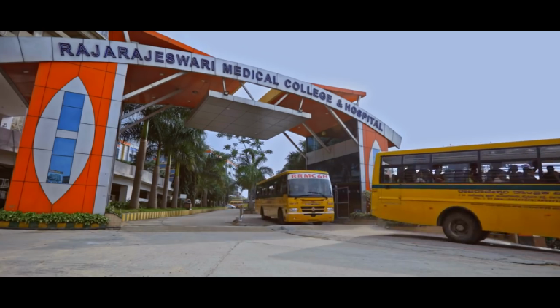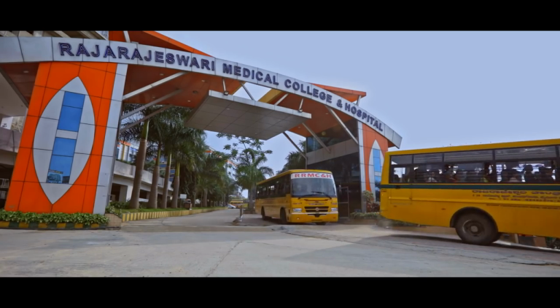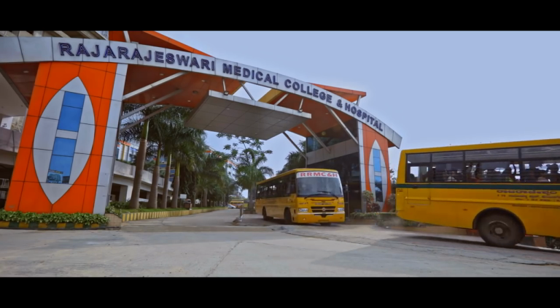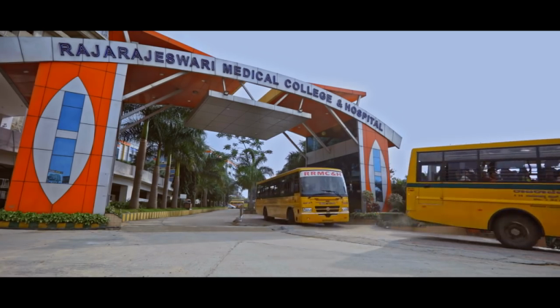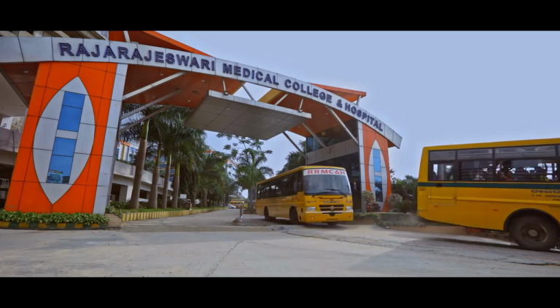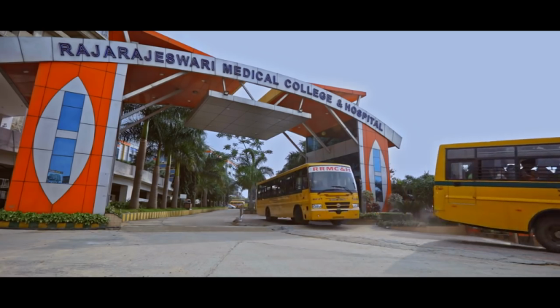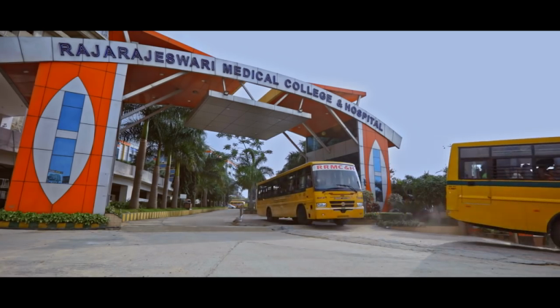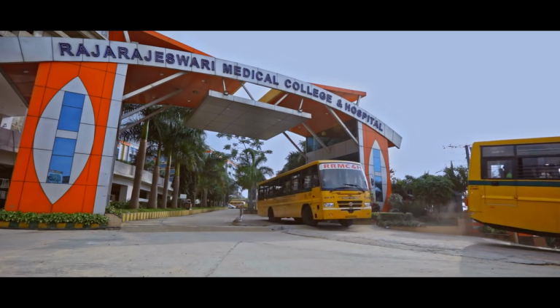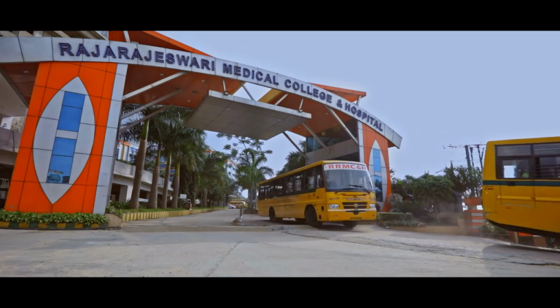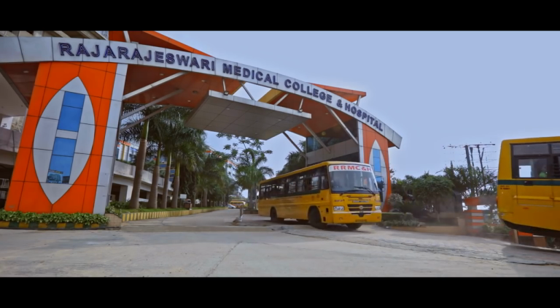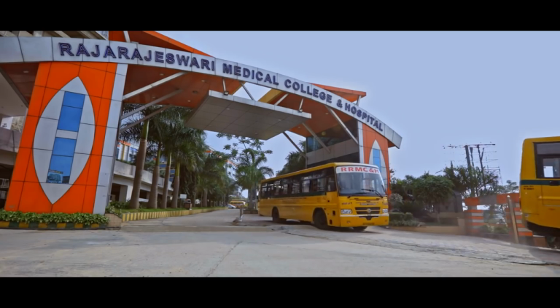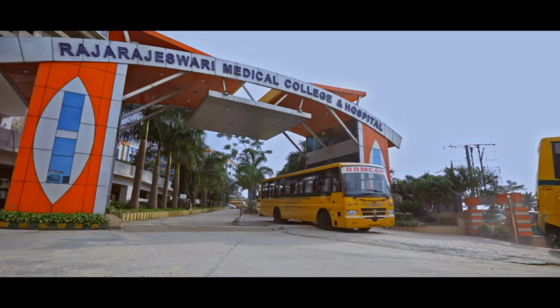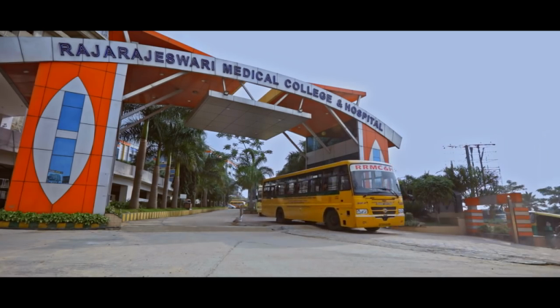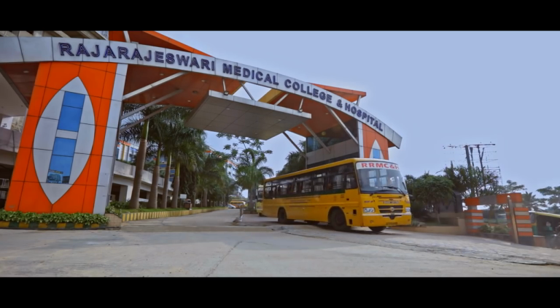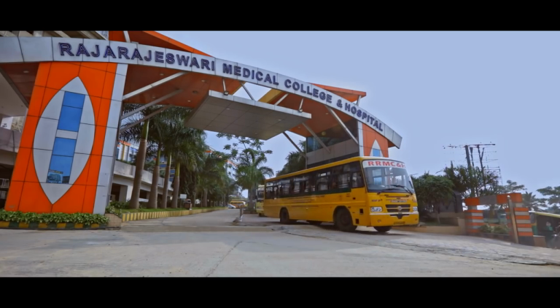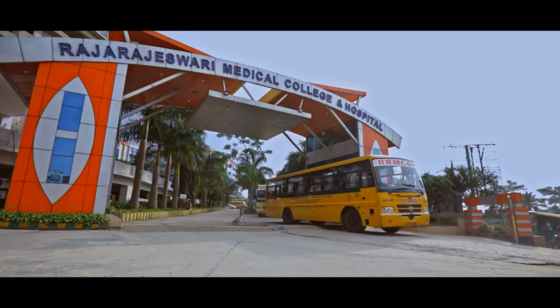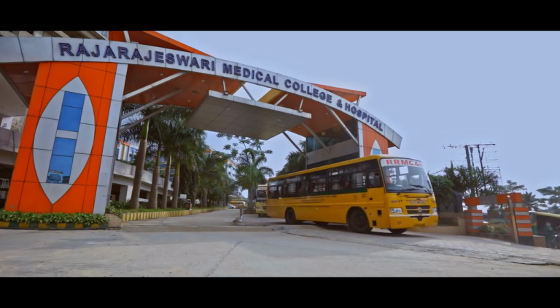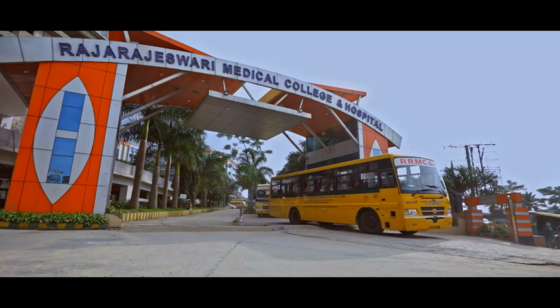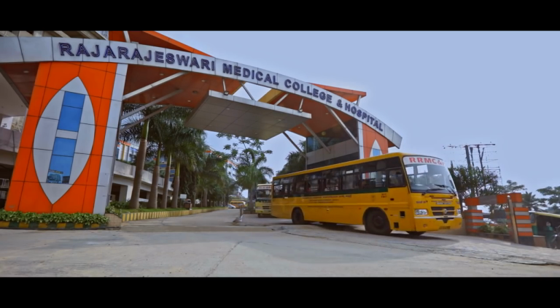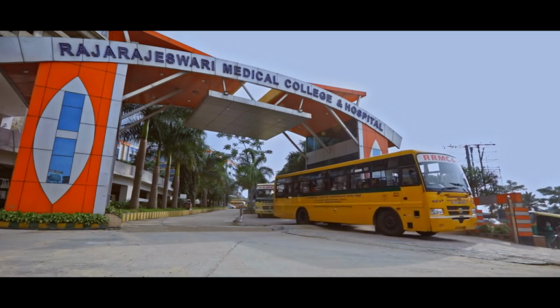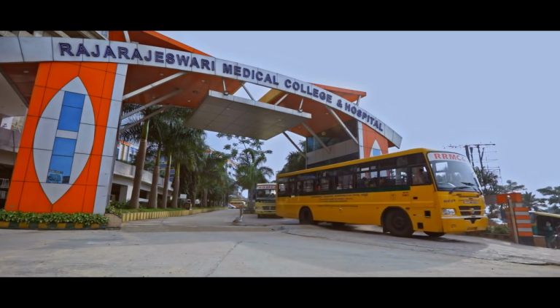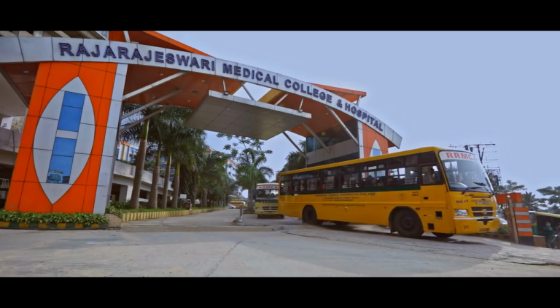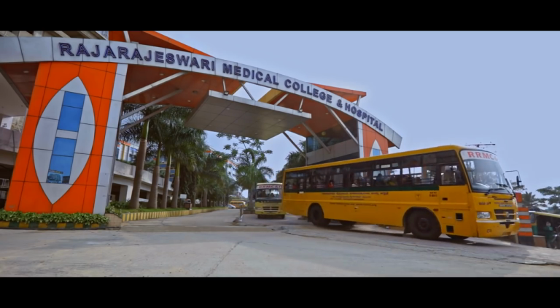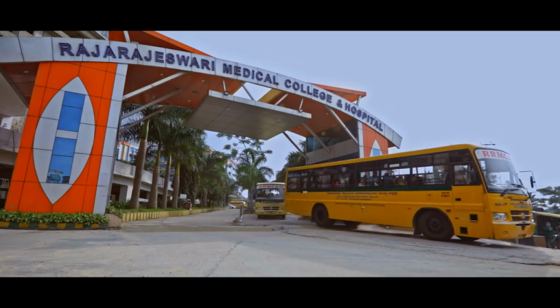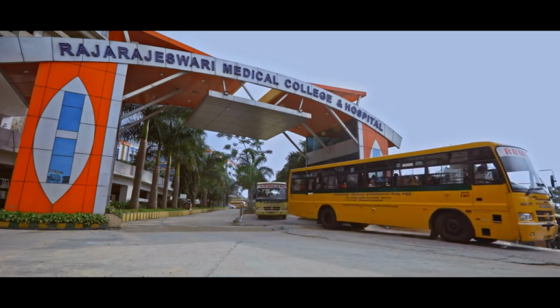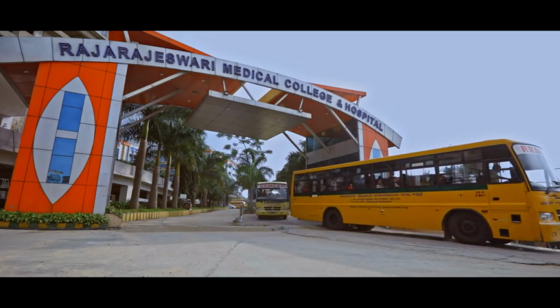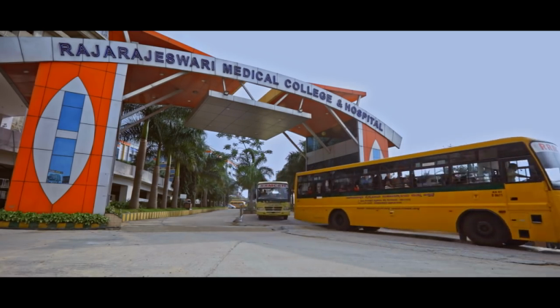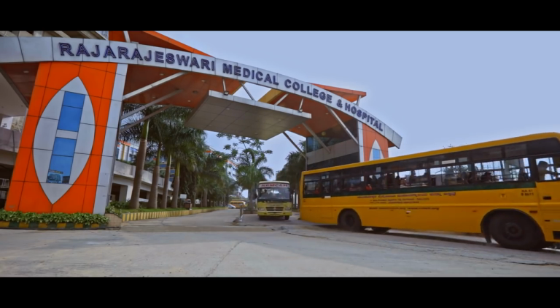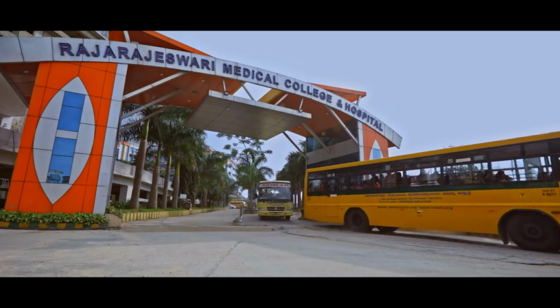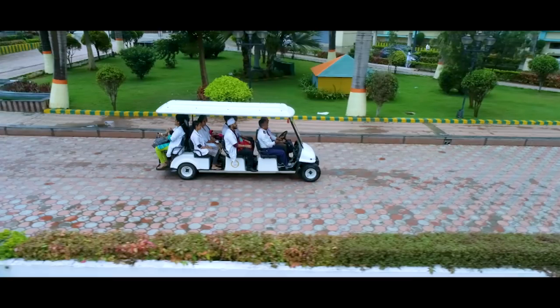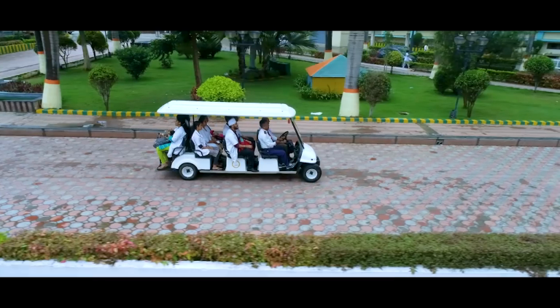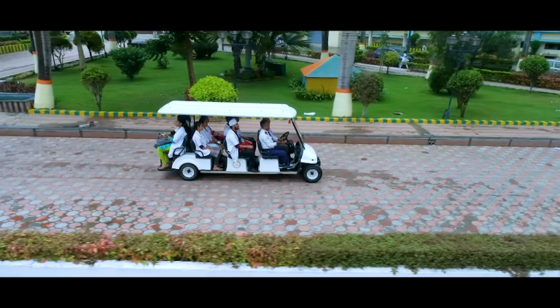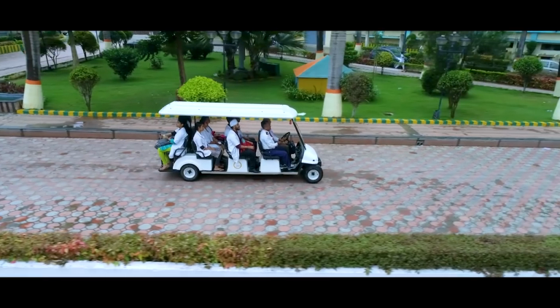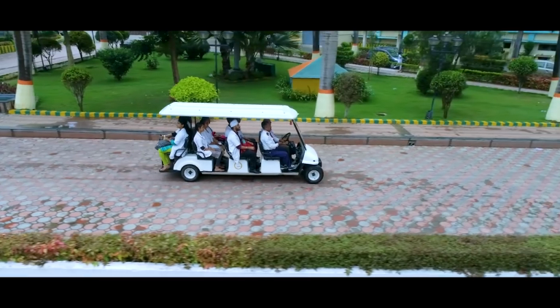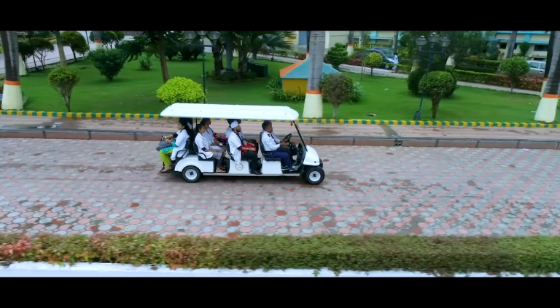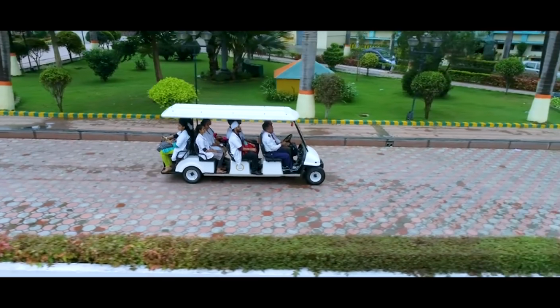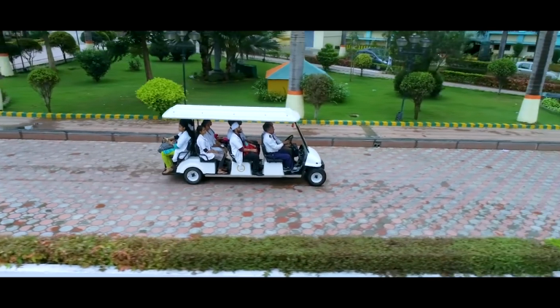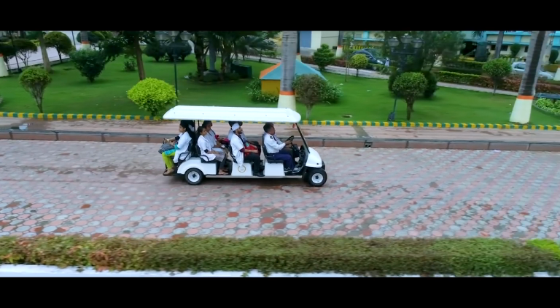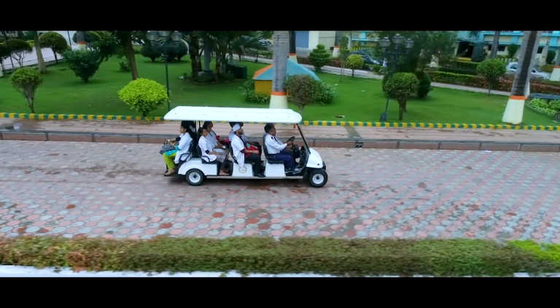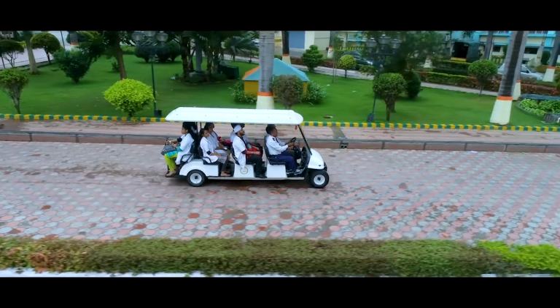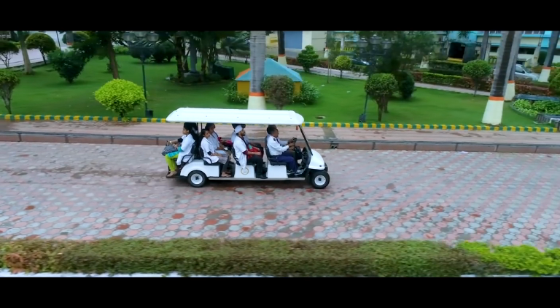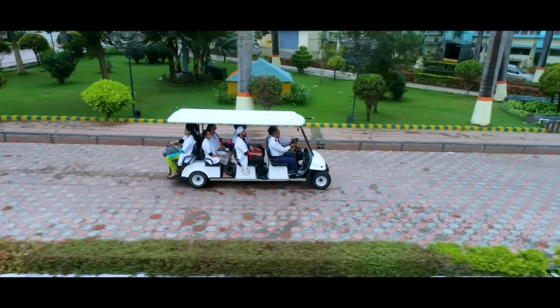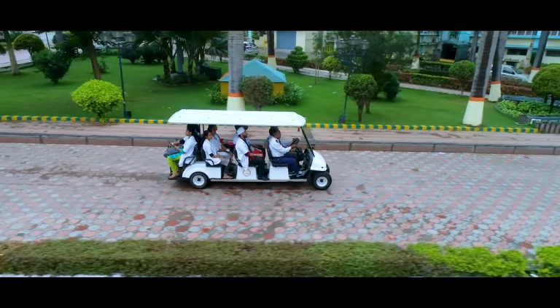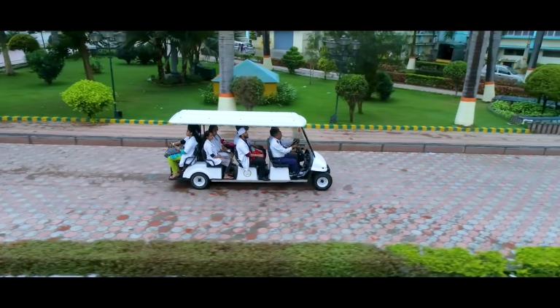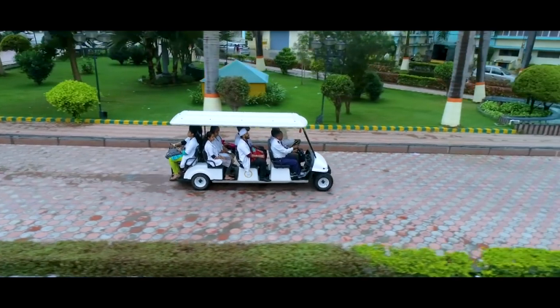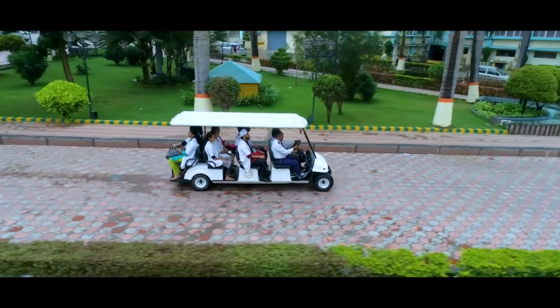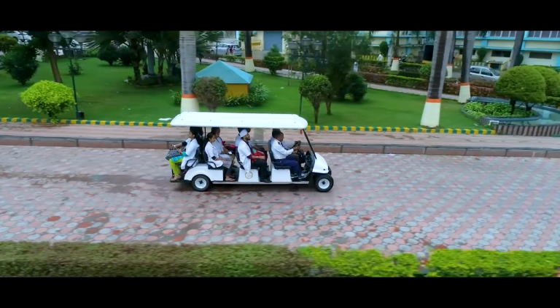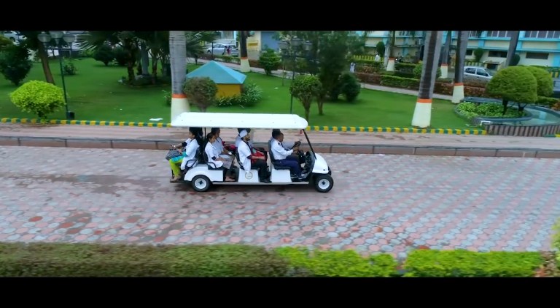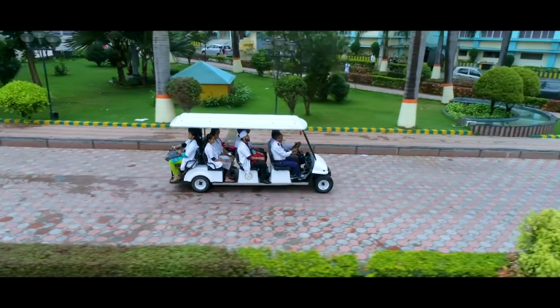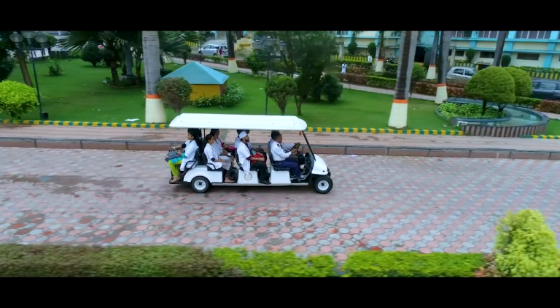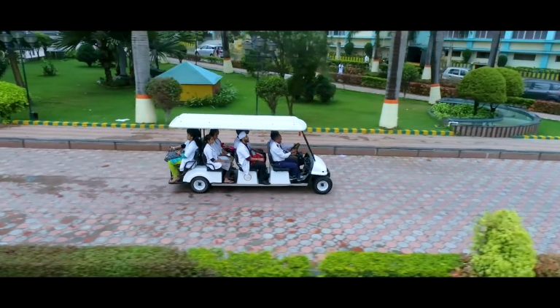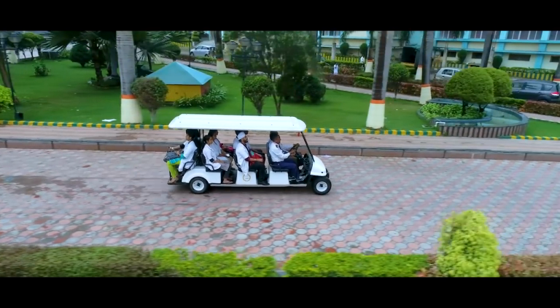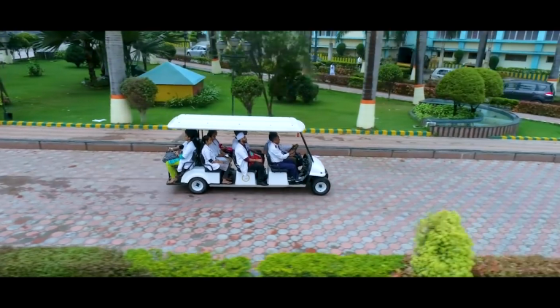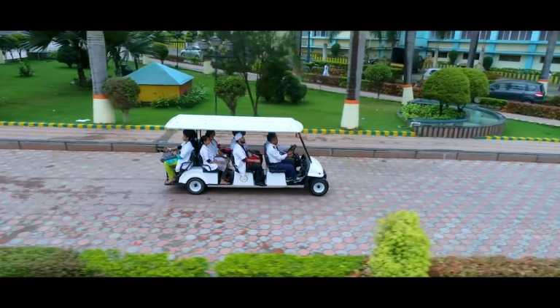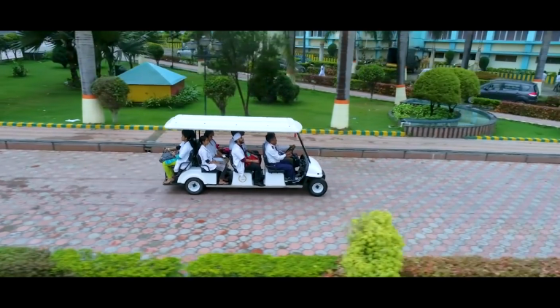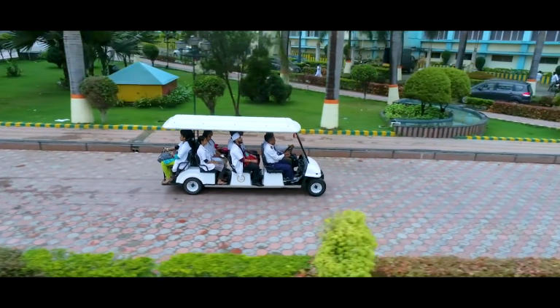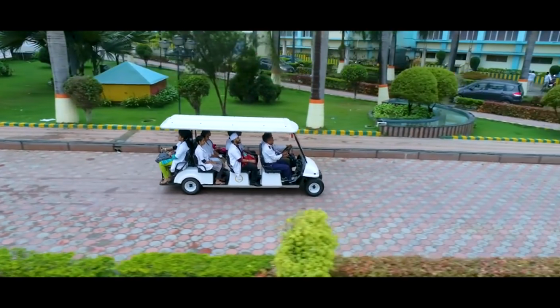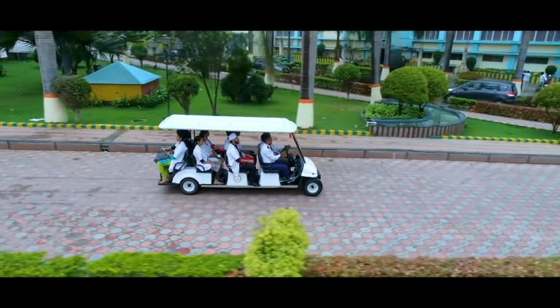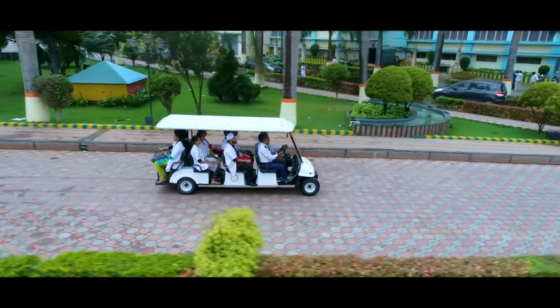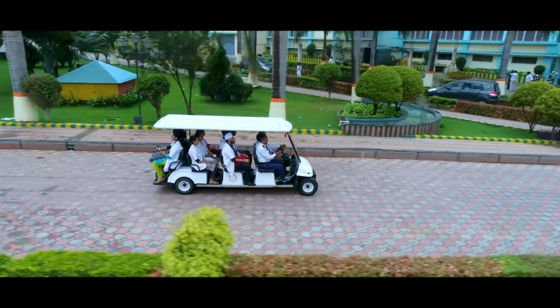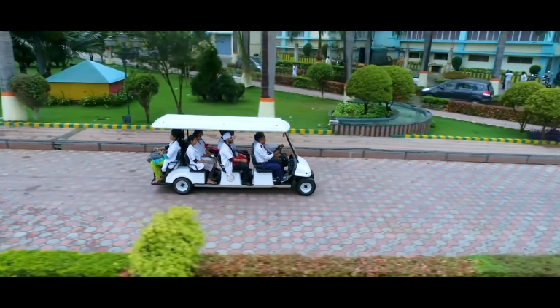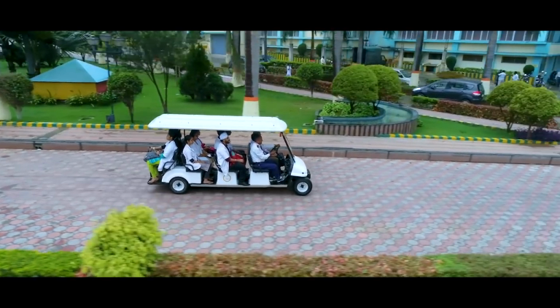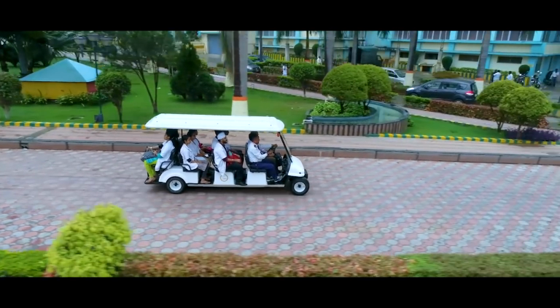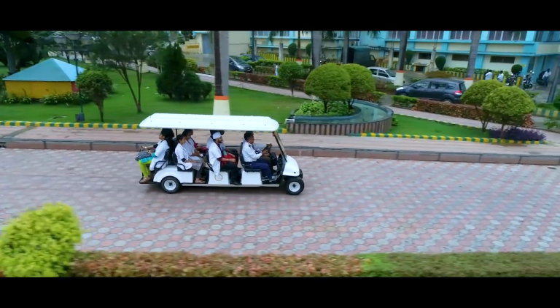The college has a fleet of 22 buses and two battery-operated vehicles for in-house movement.